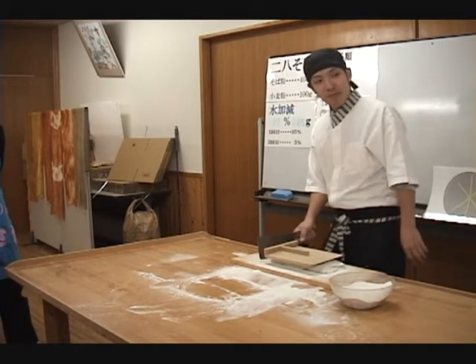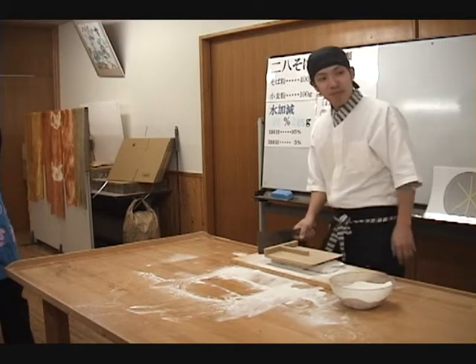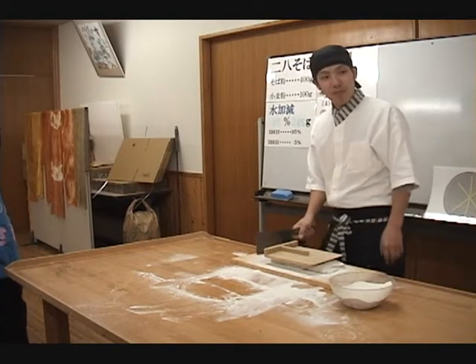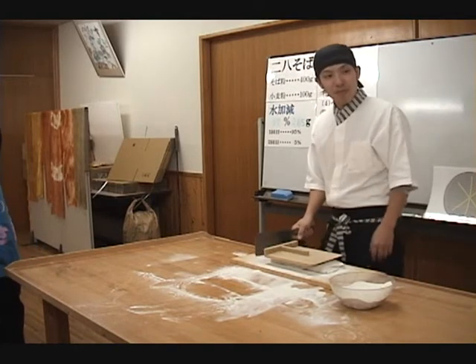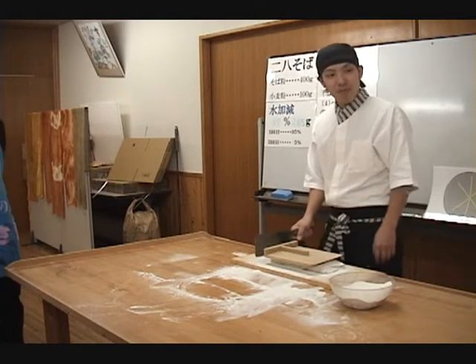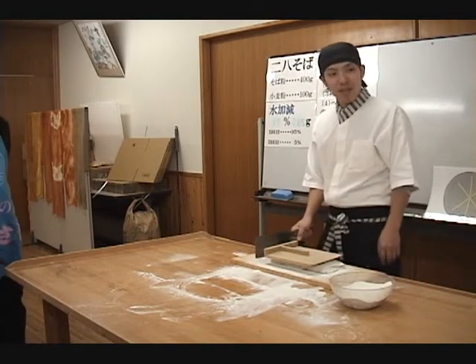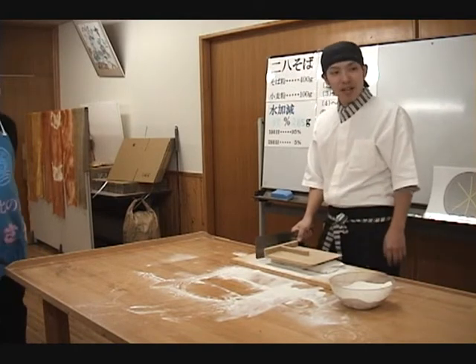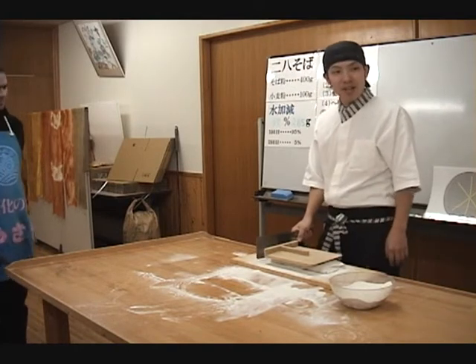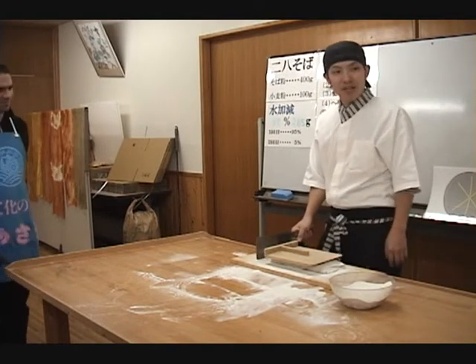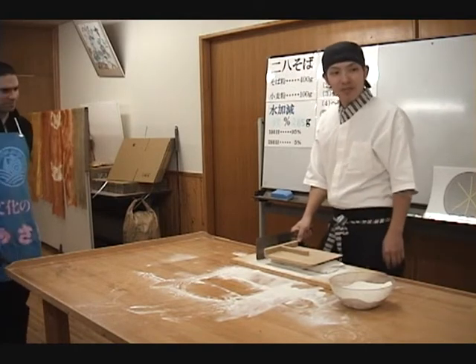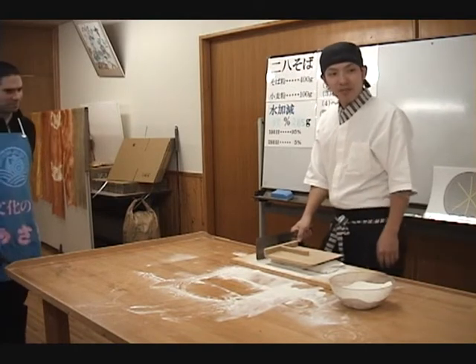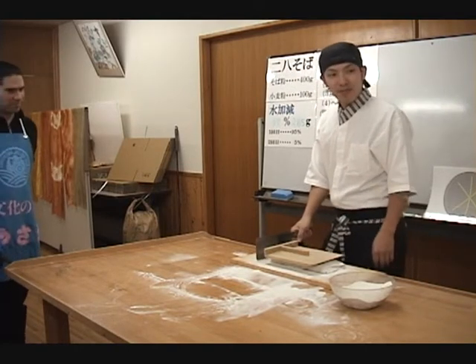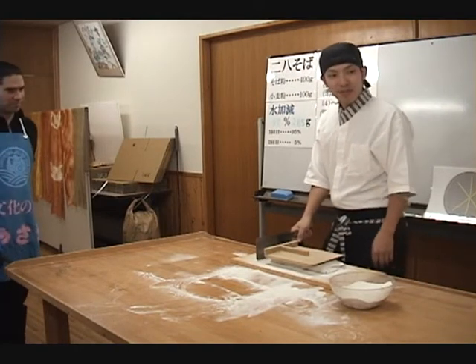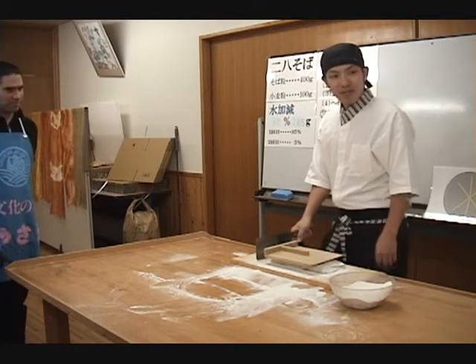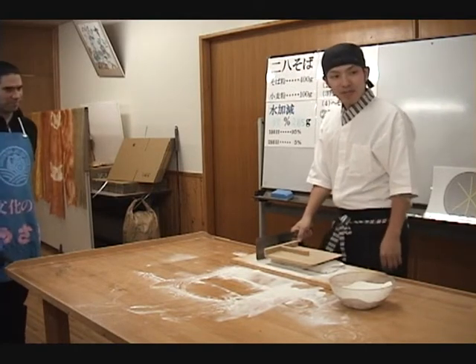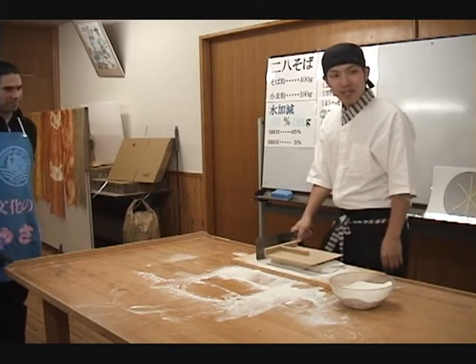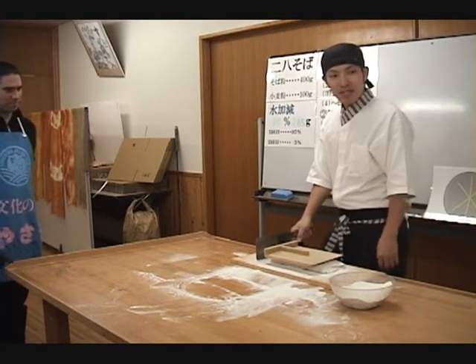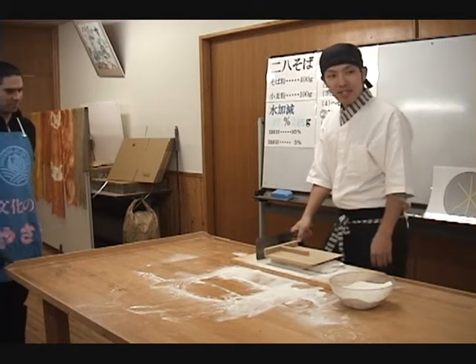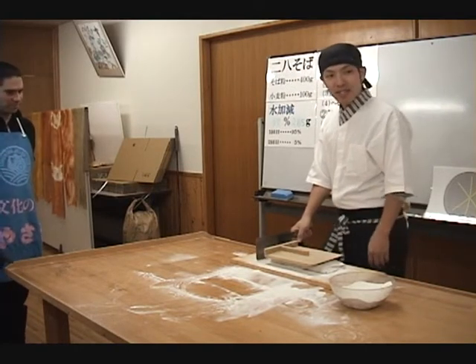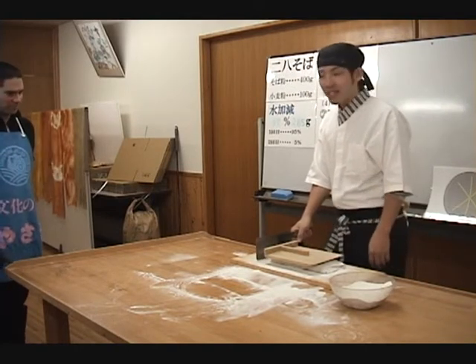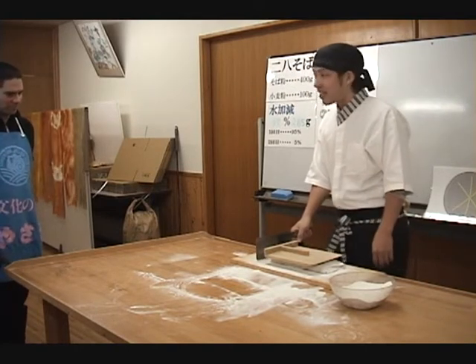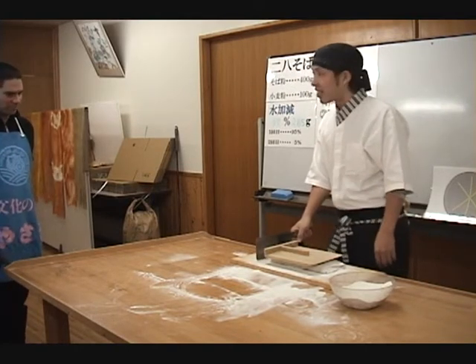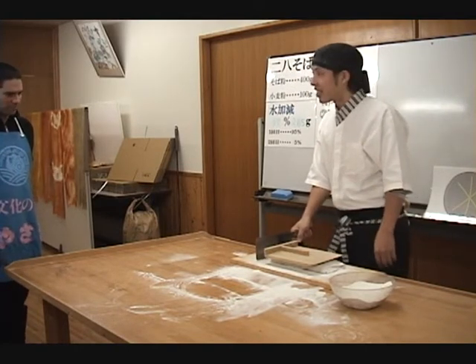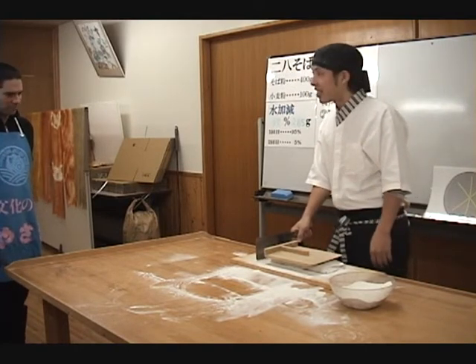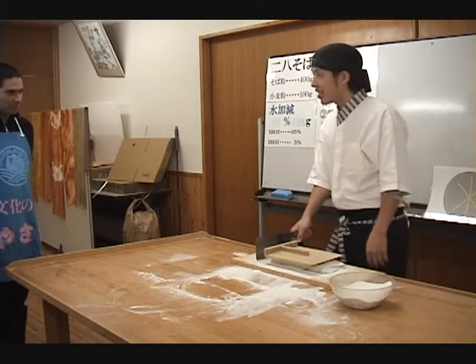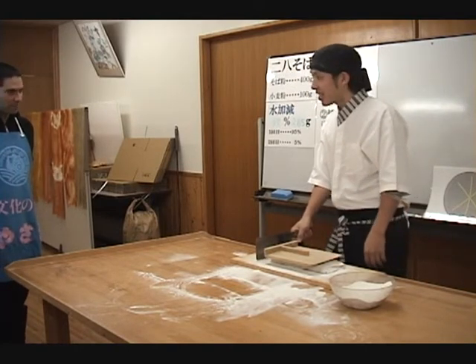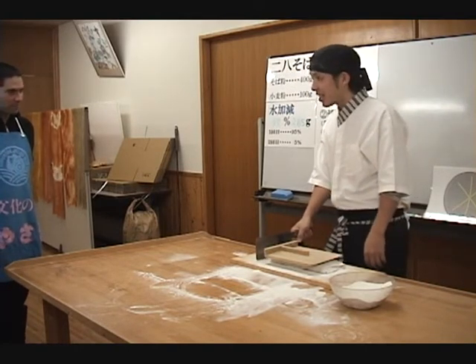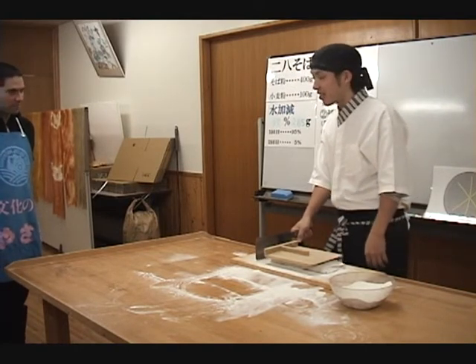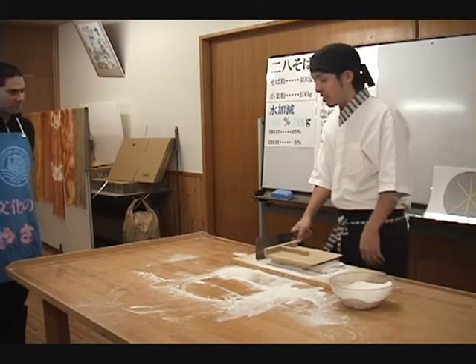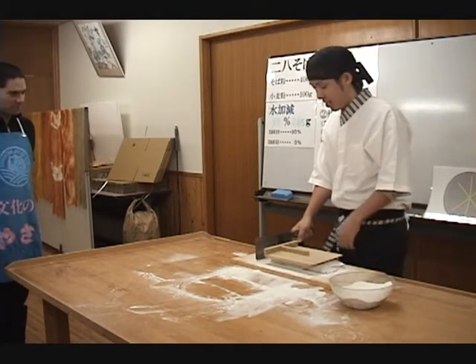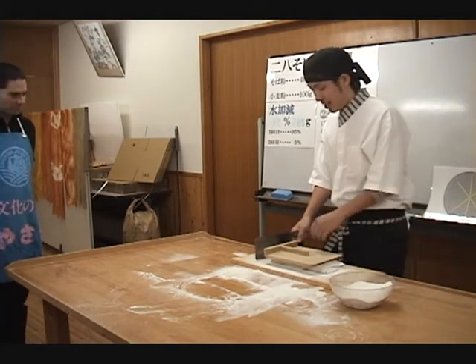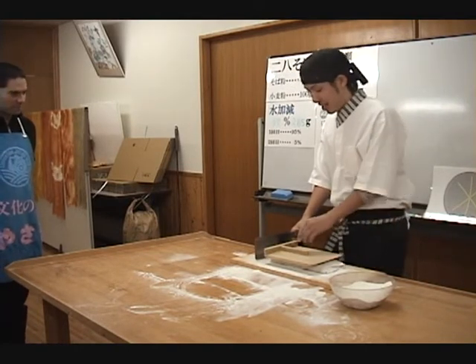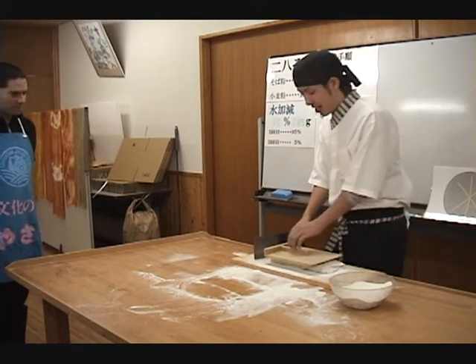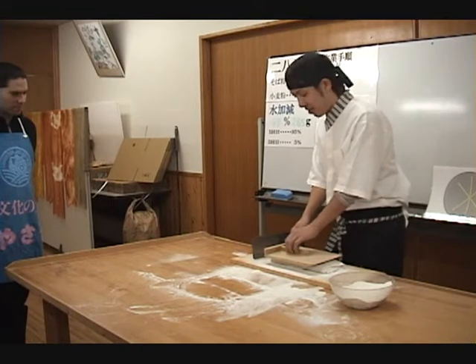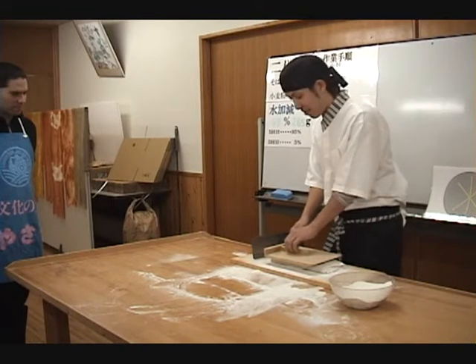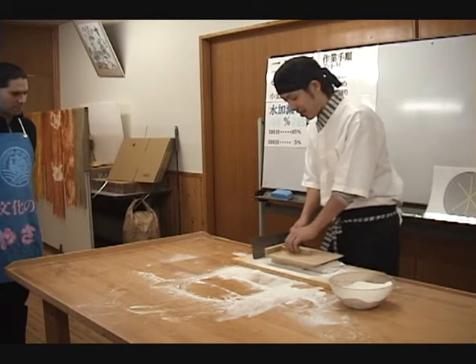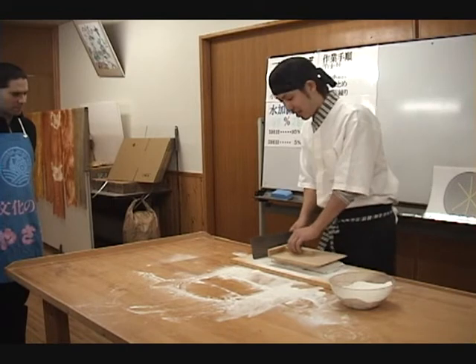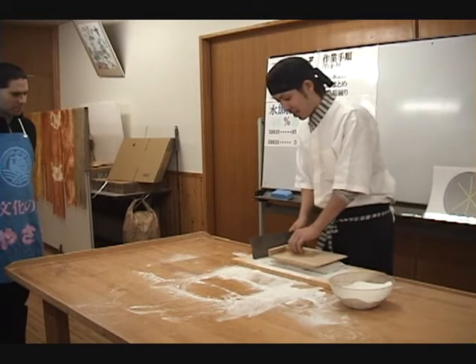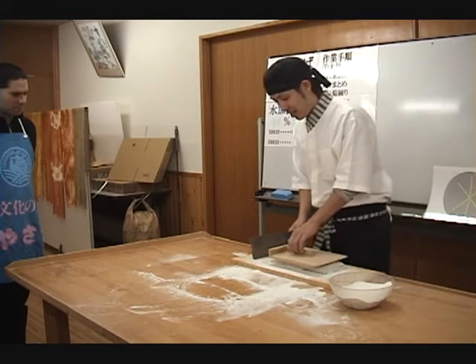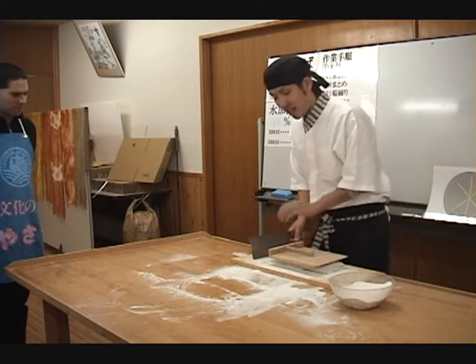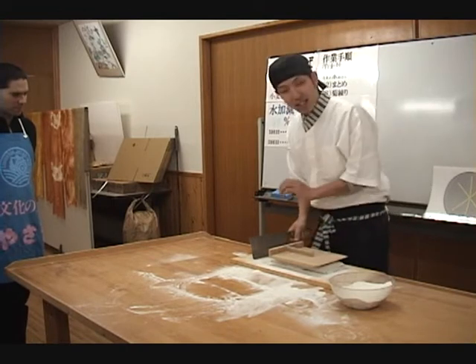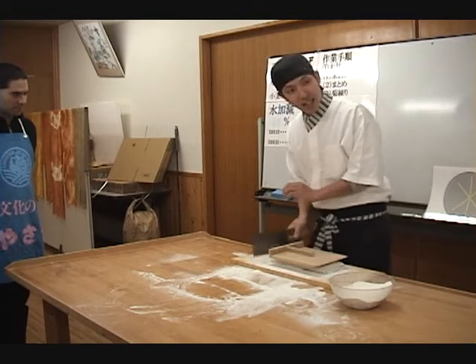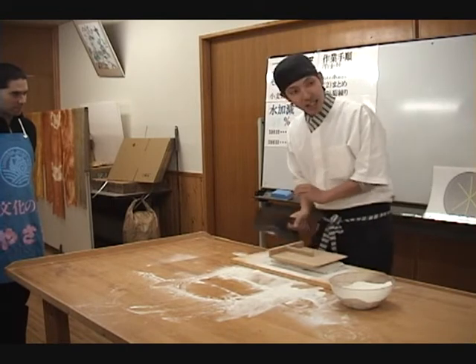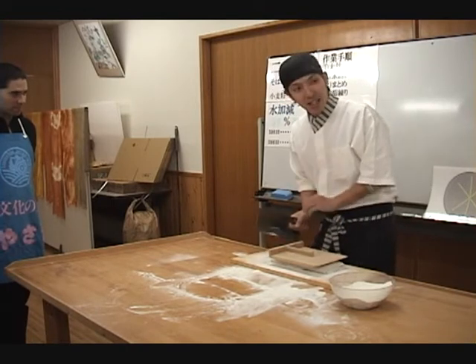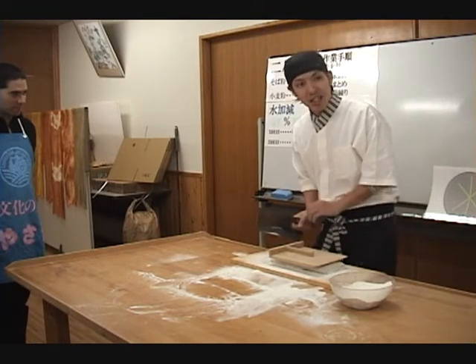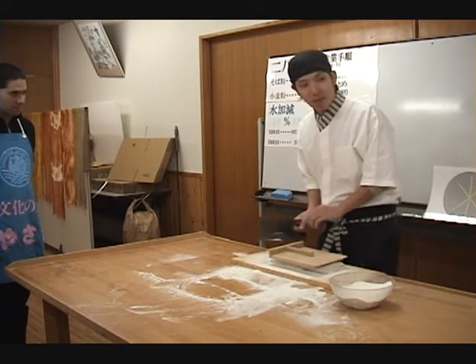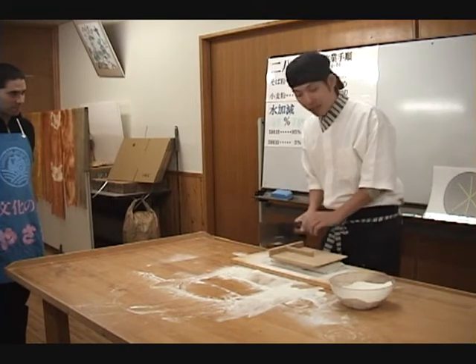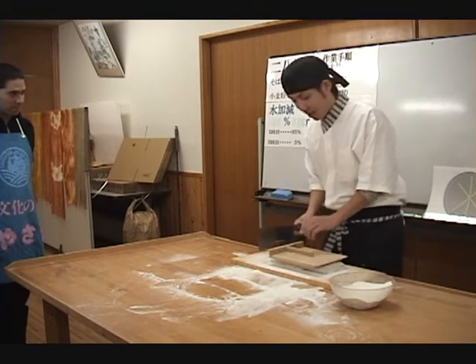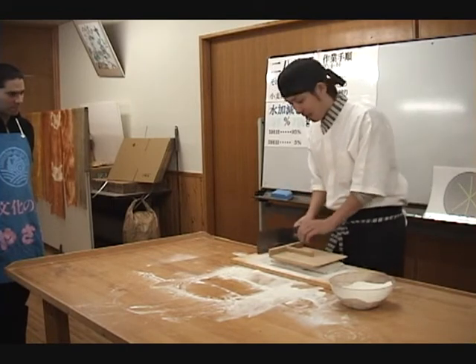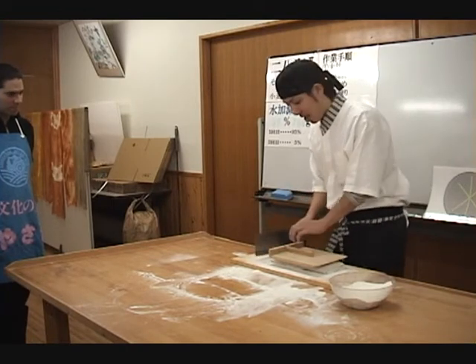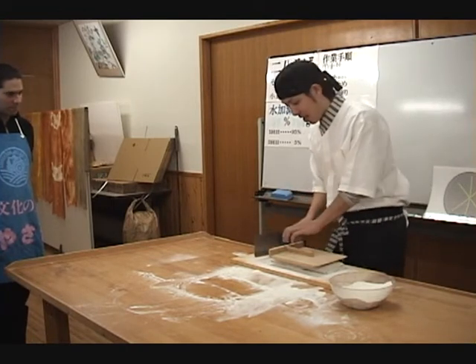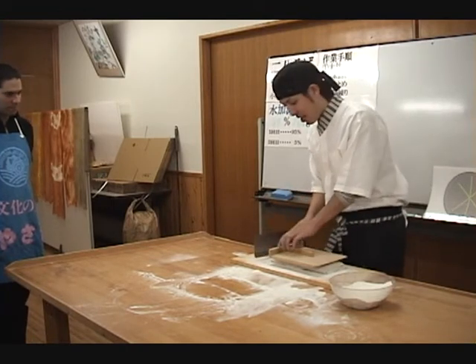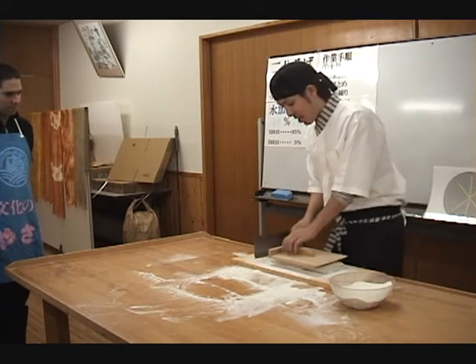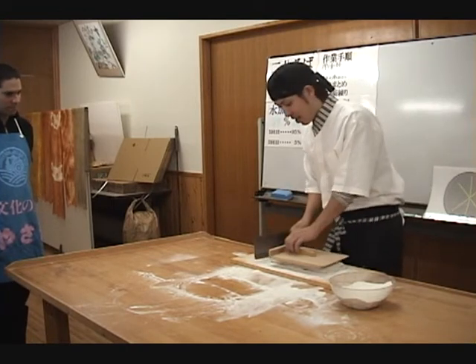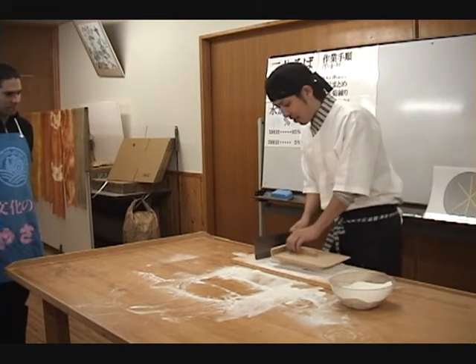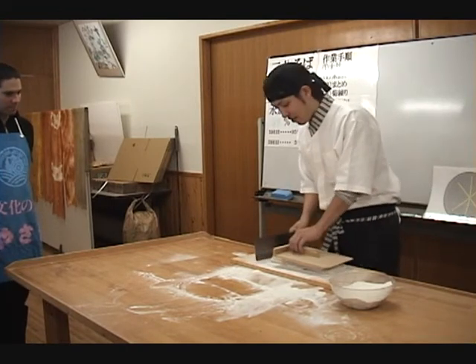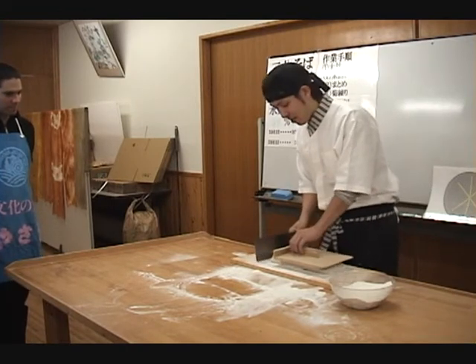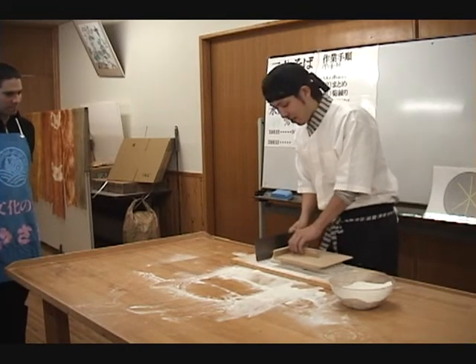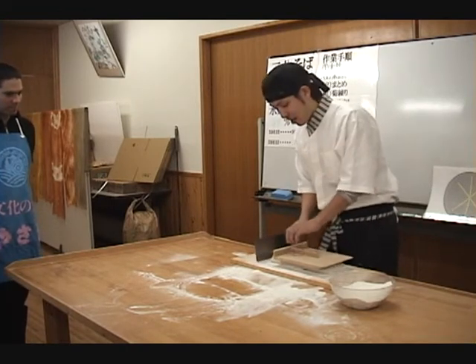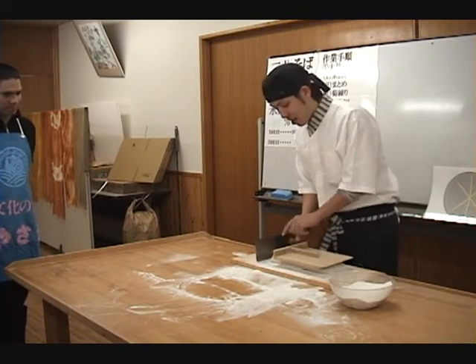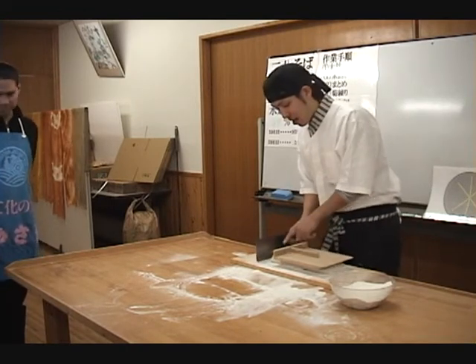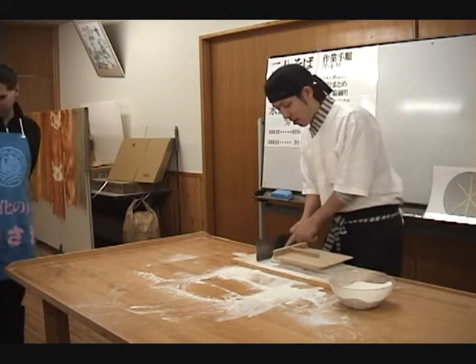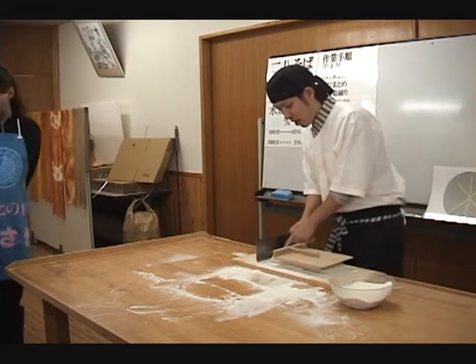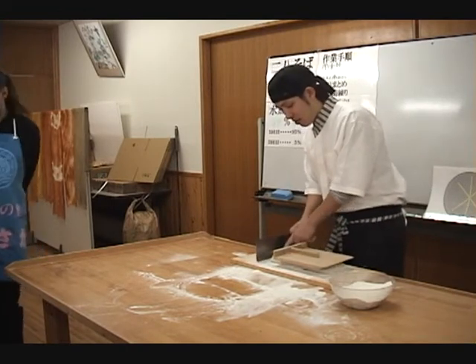First, though, because the very end of the folded dough is quite thick, that part will be cut away first — although it too can be eaten.